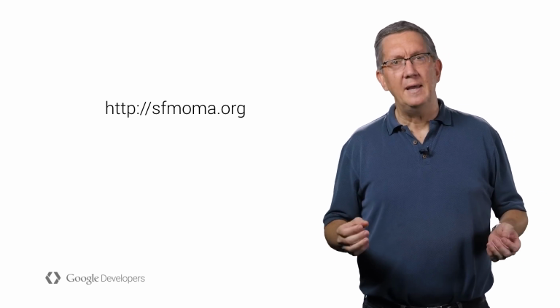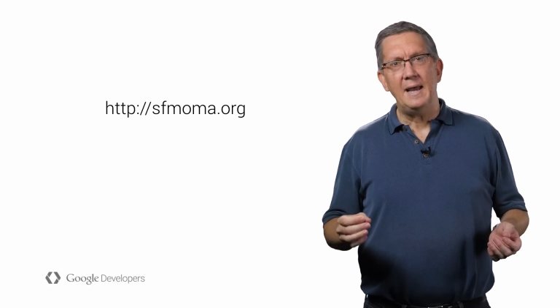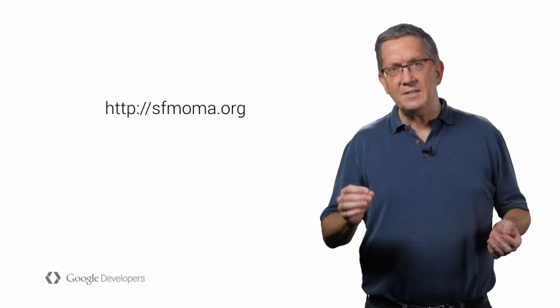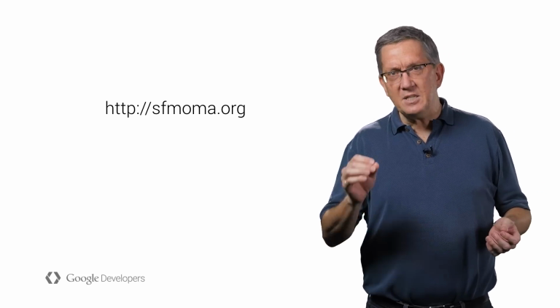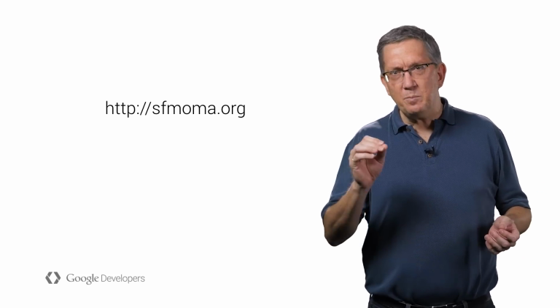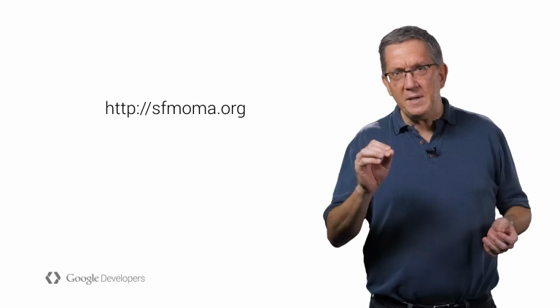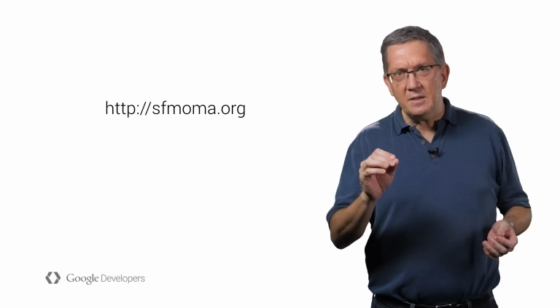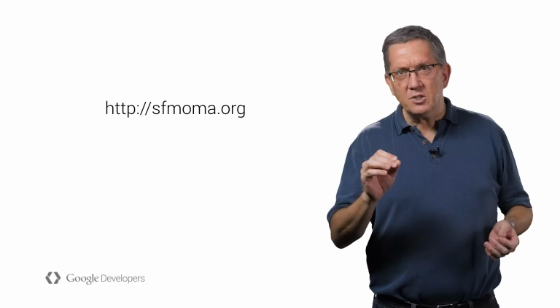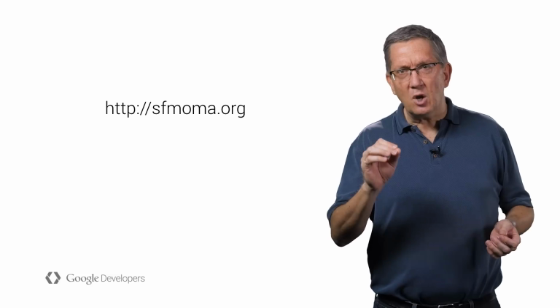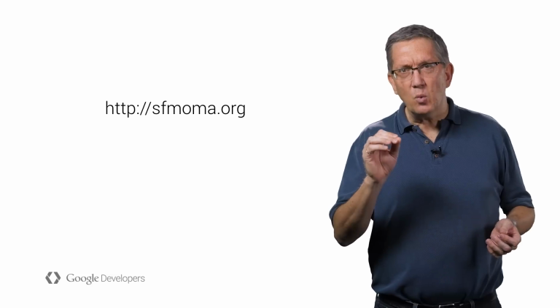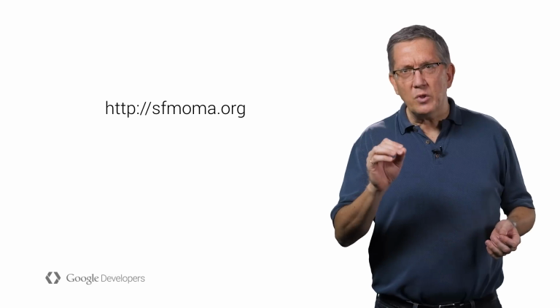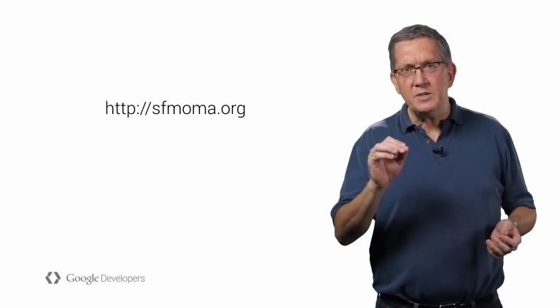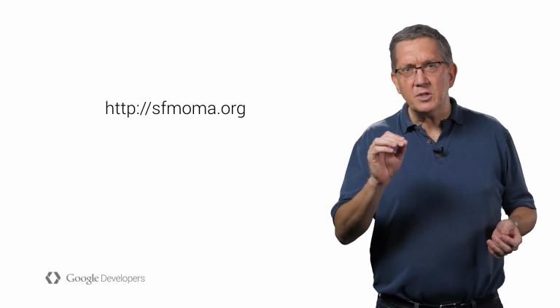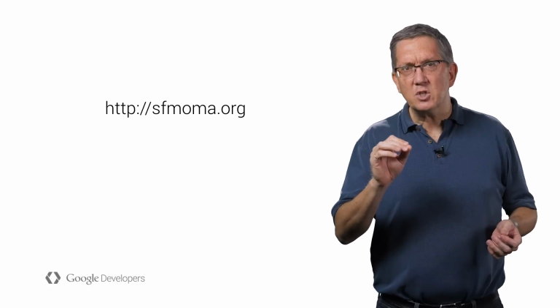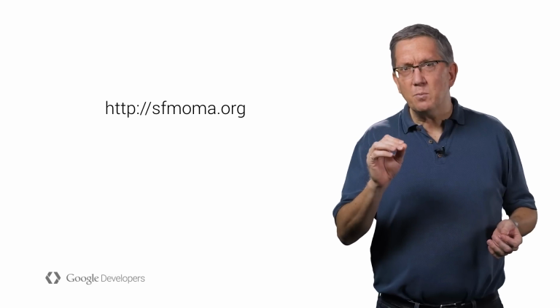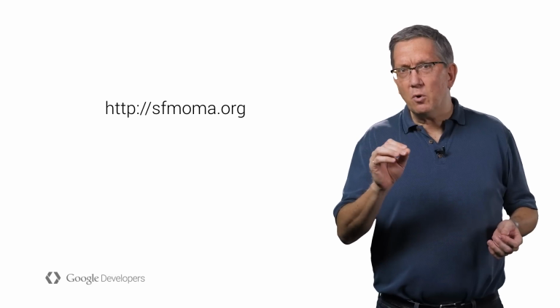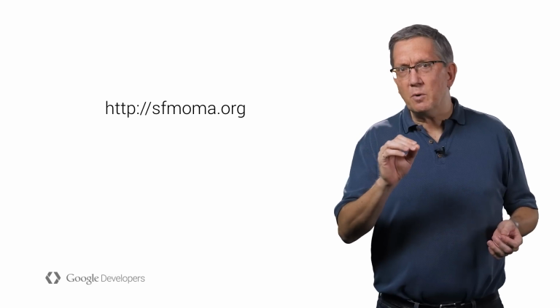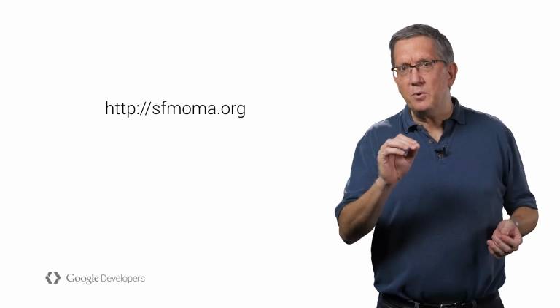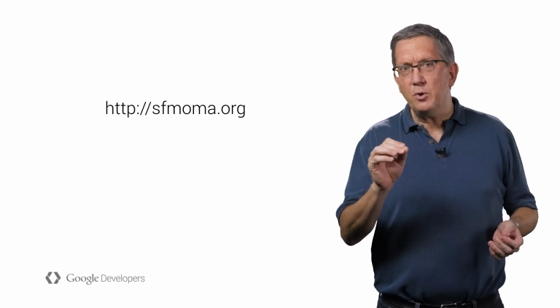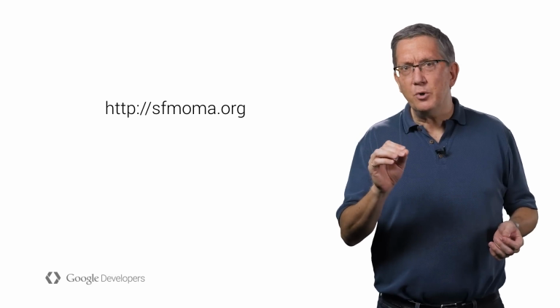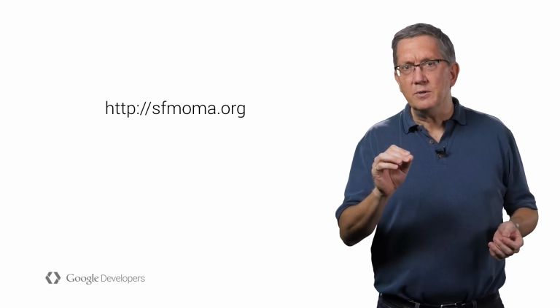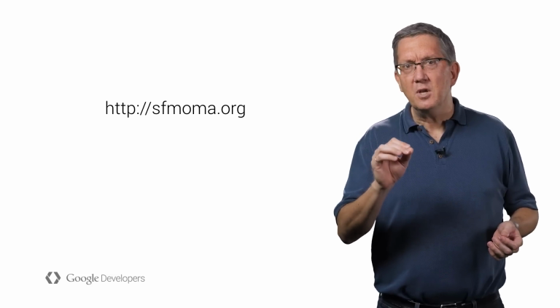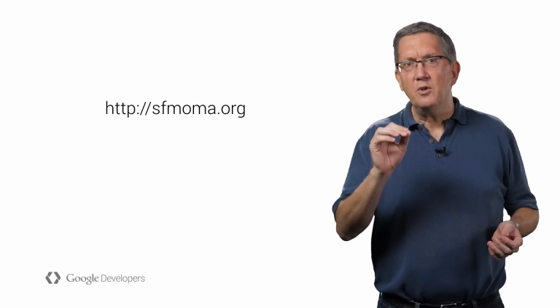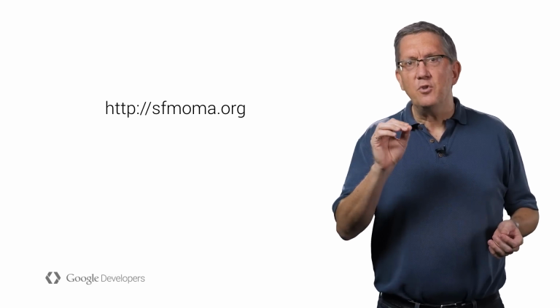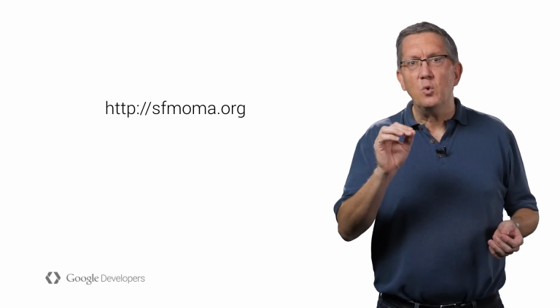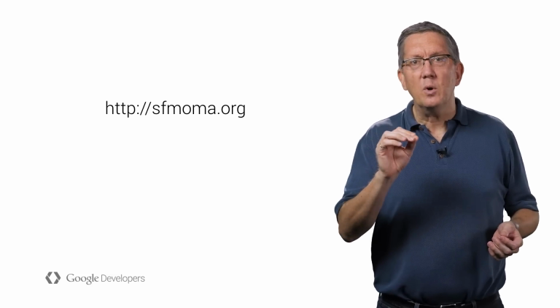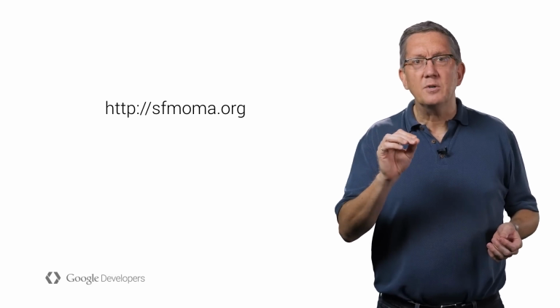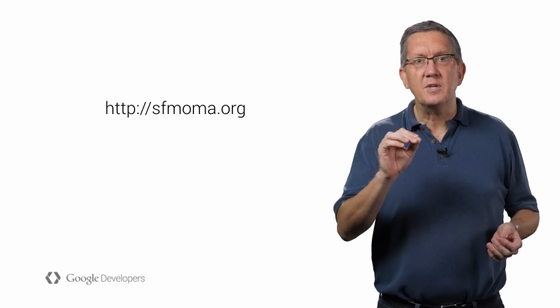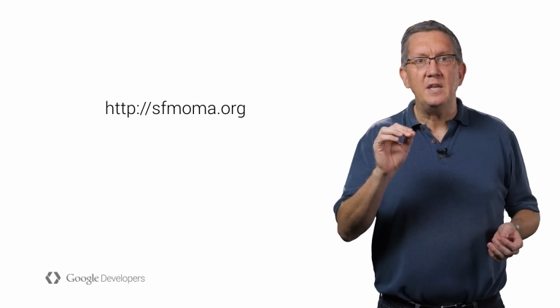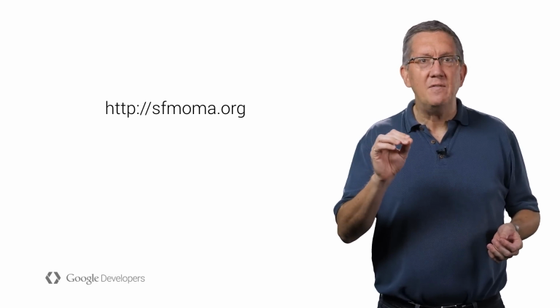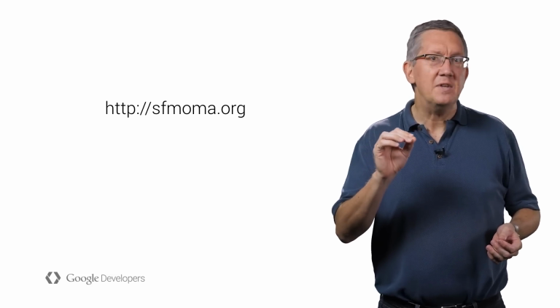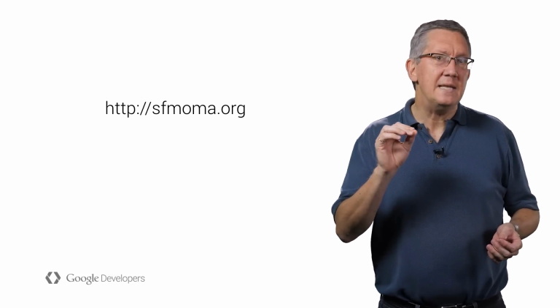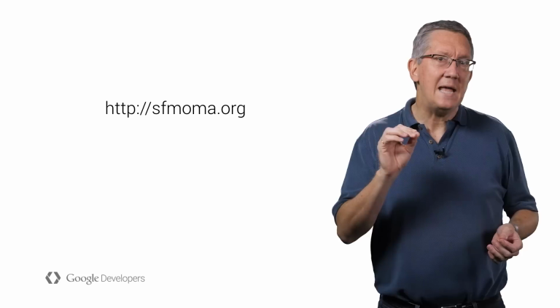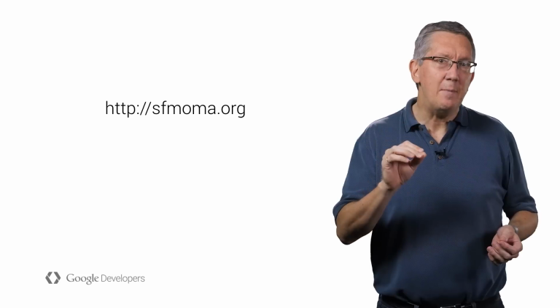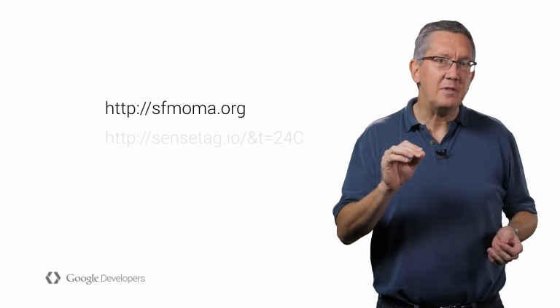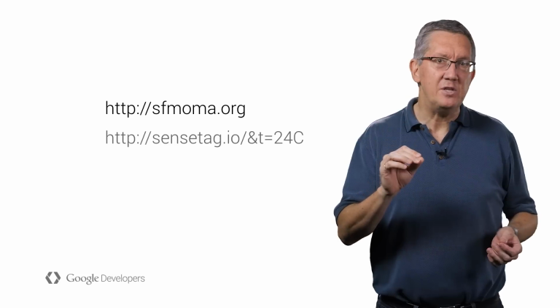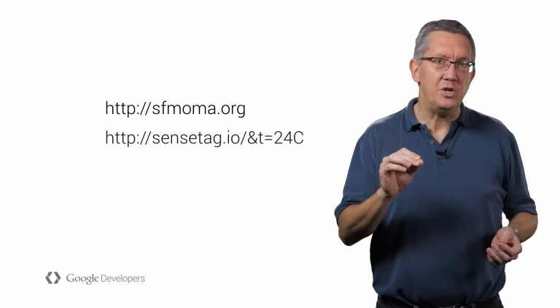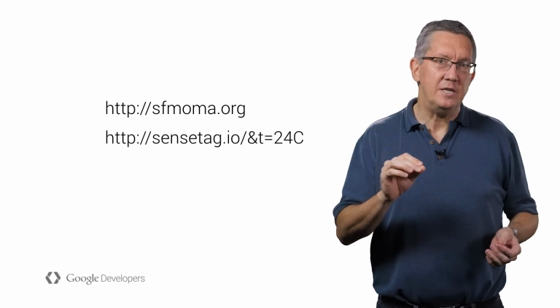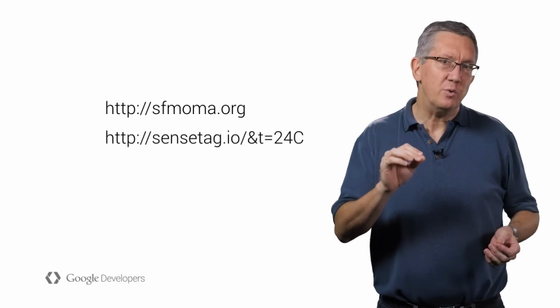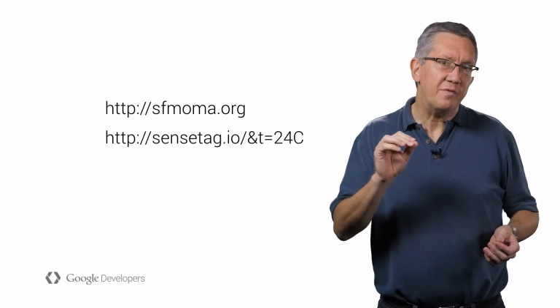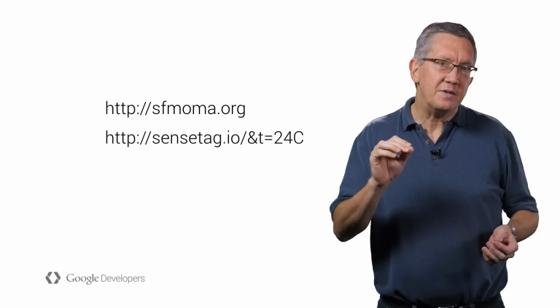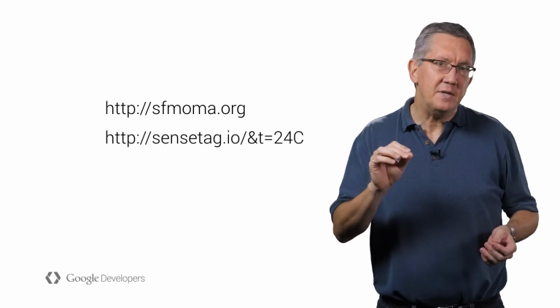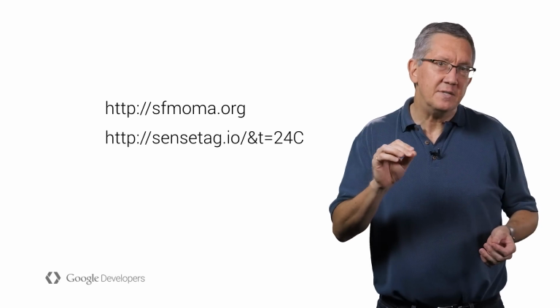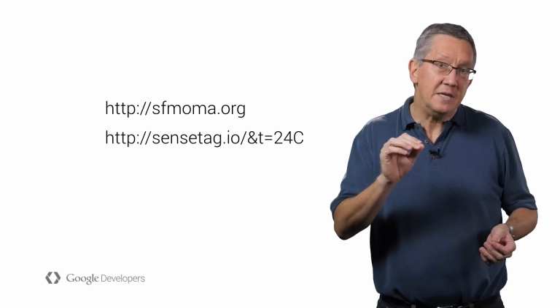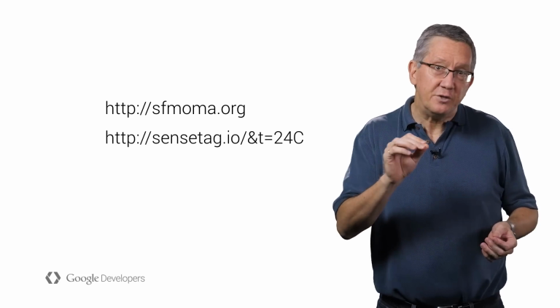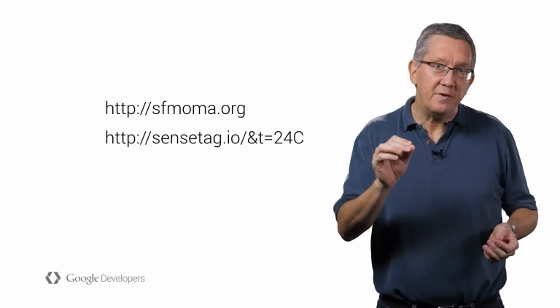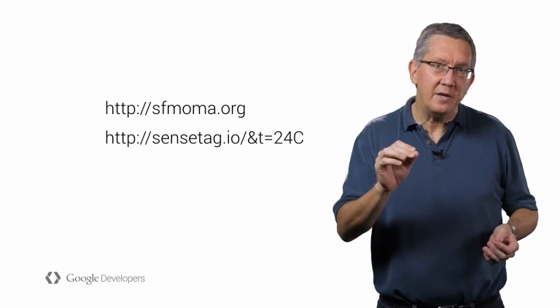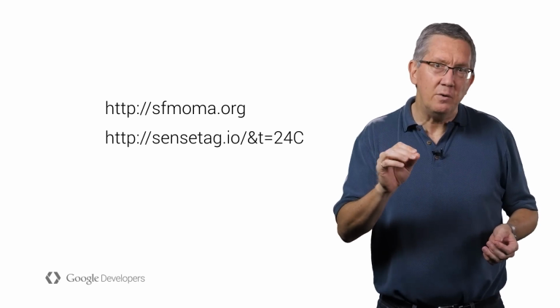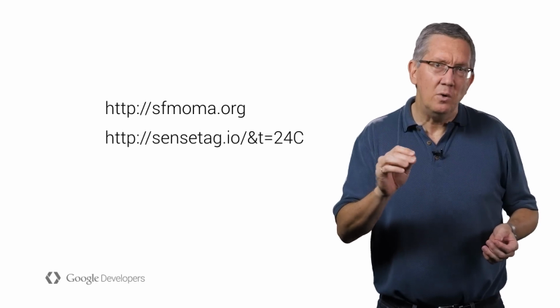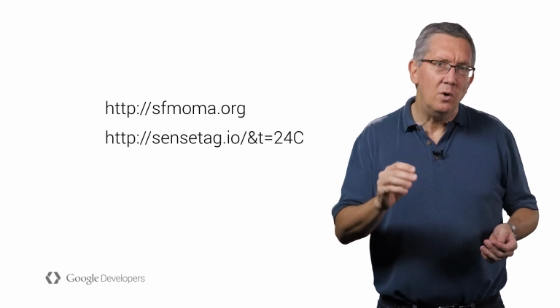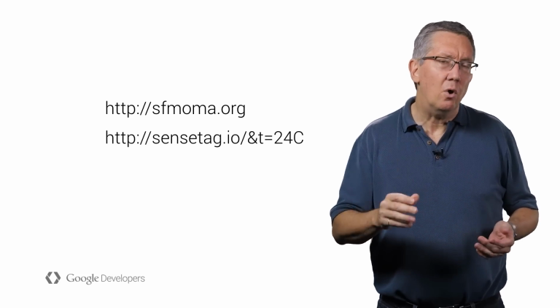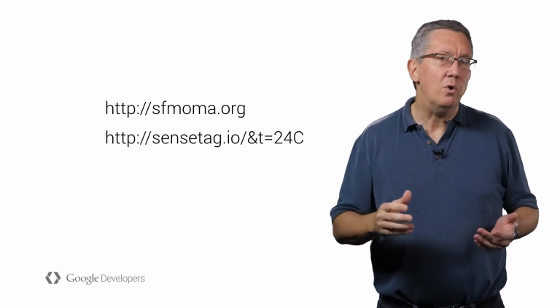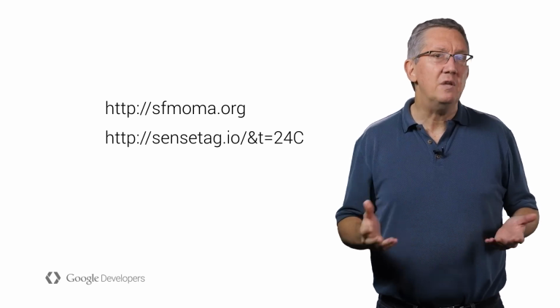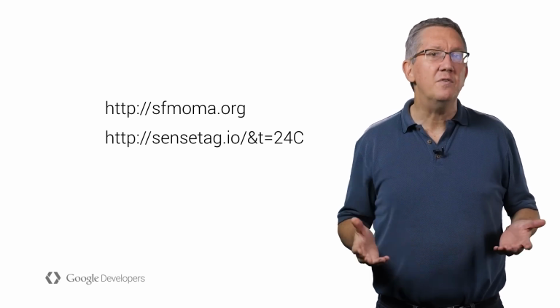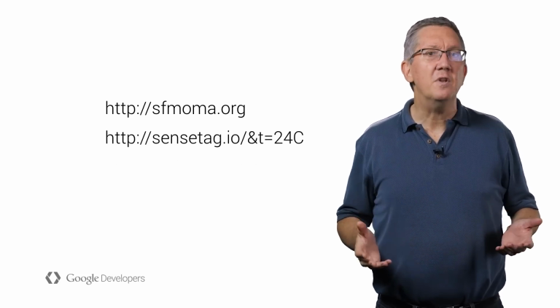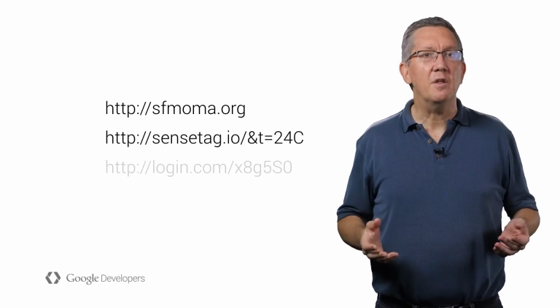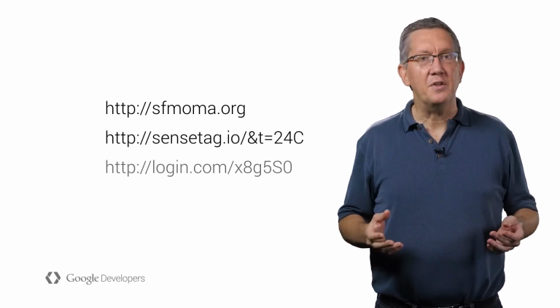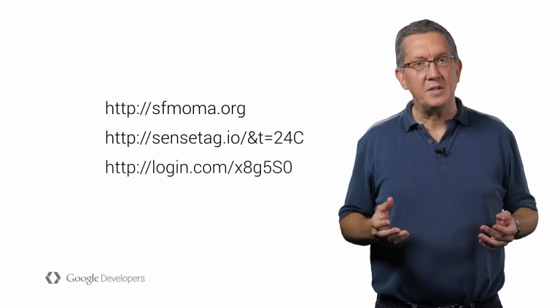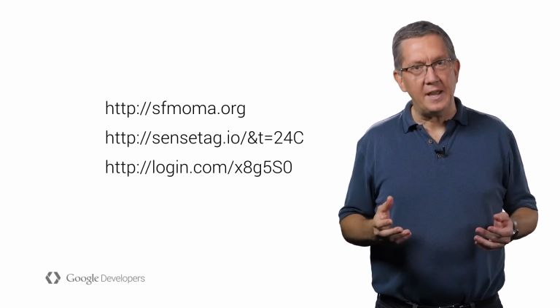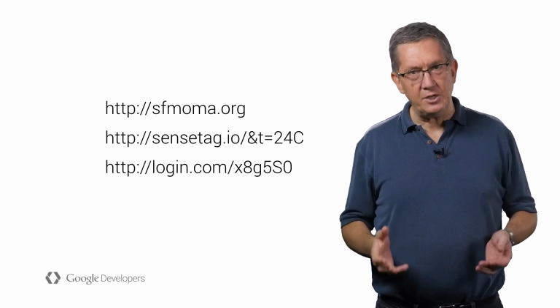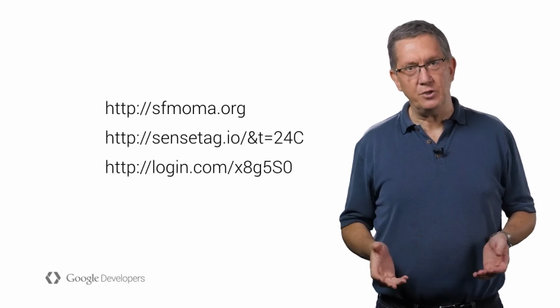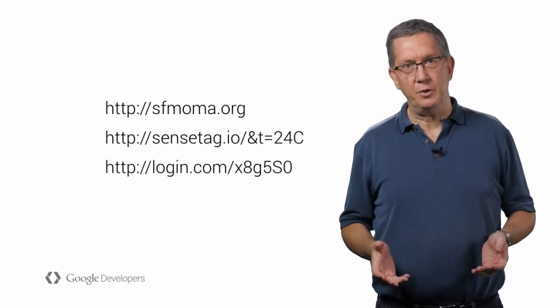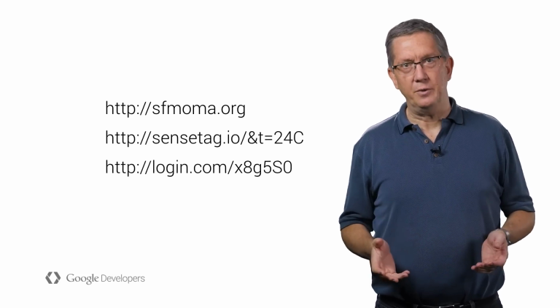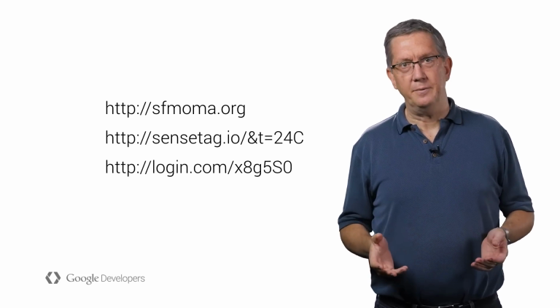As these beacons are really just small computers, the URLs can even dynamically change, reflecting a sensor value or even an authentication token.